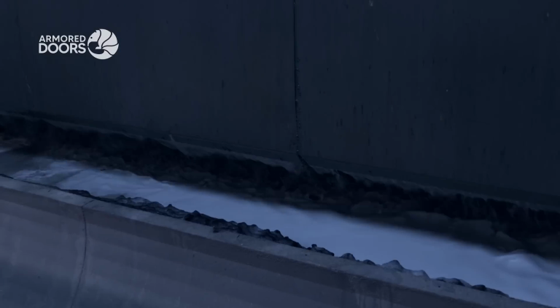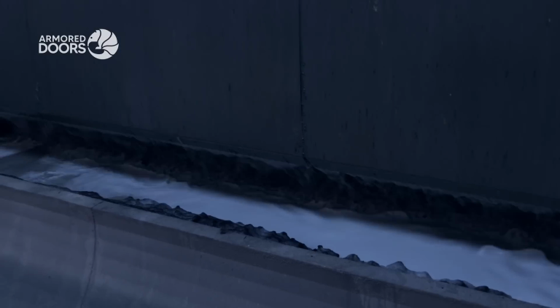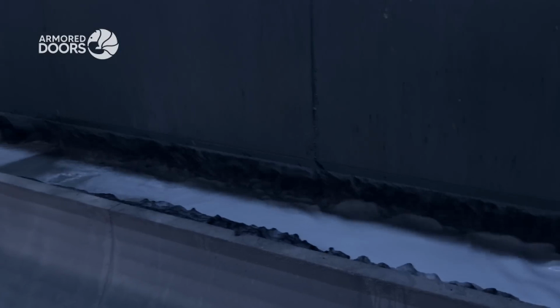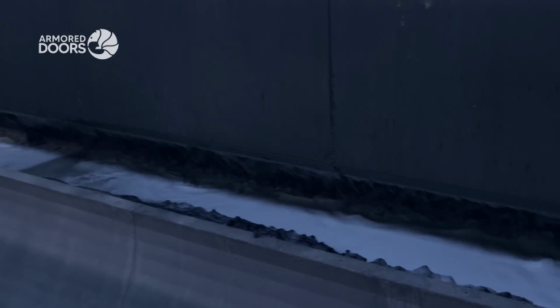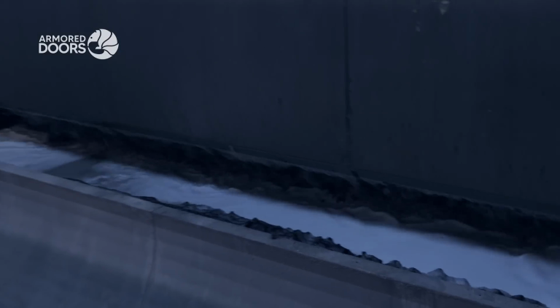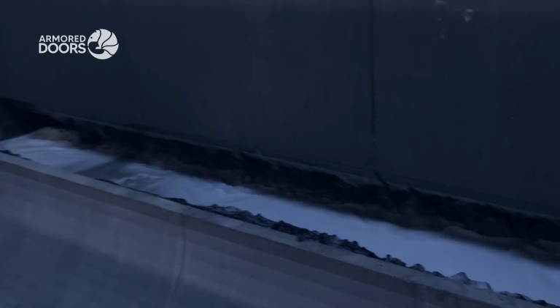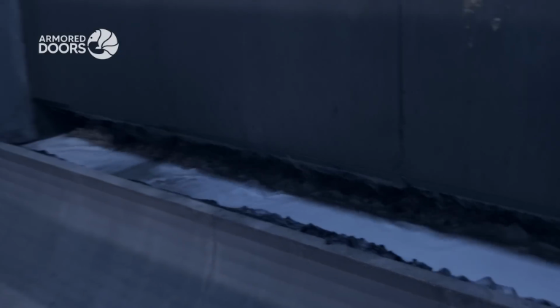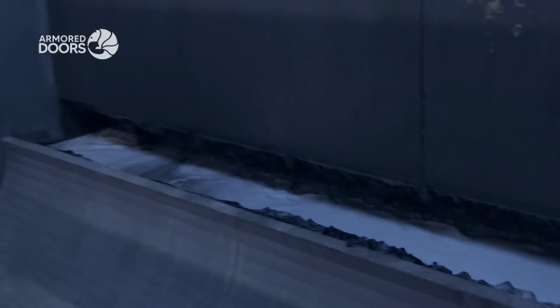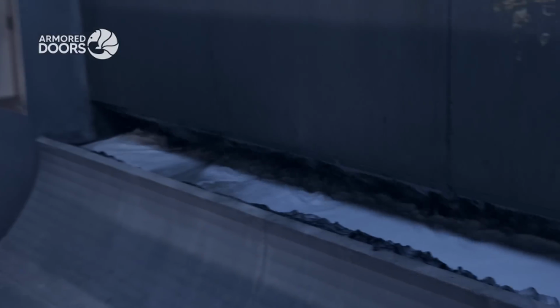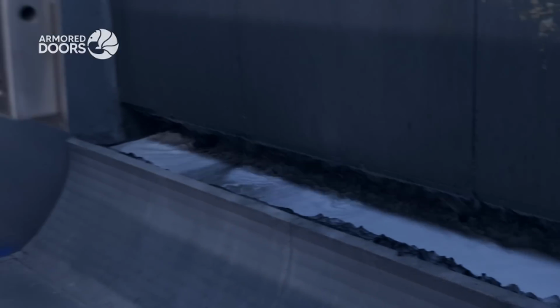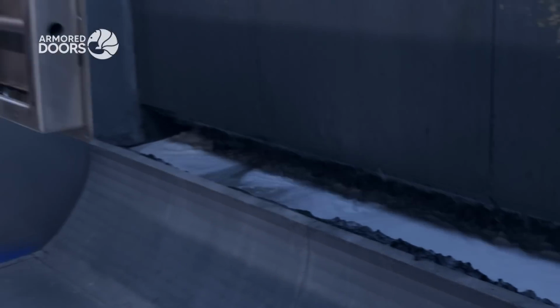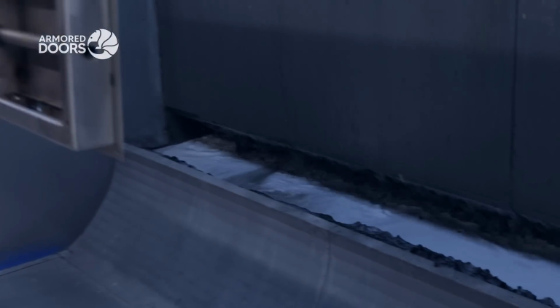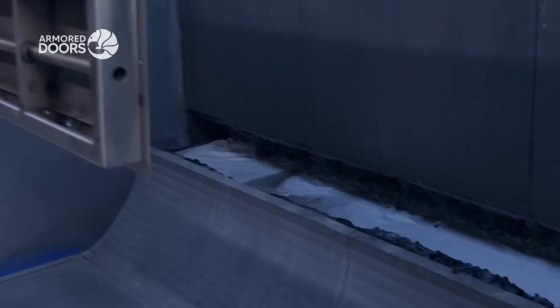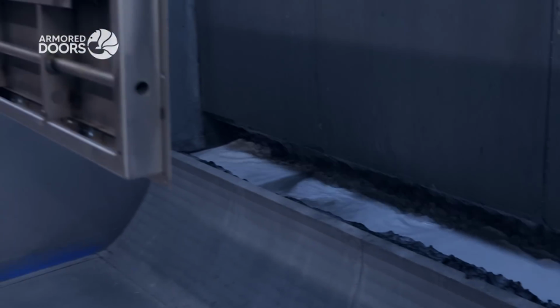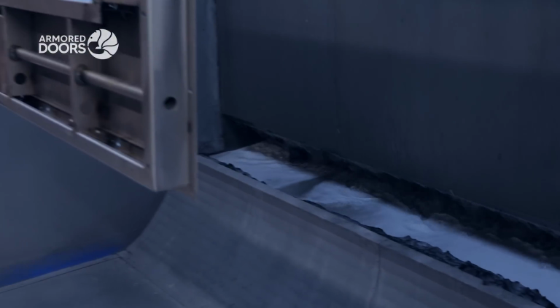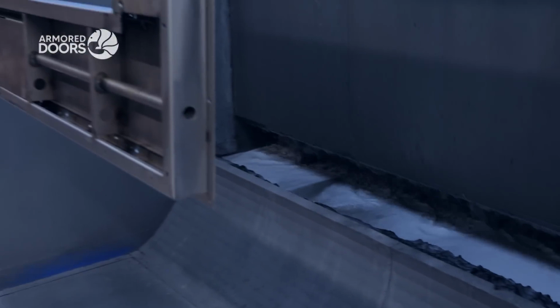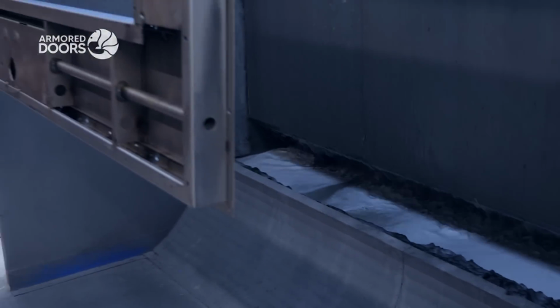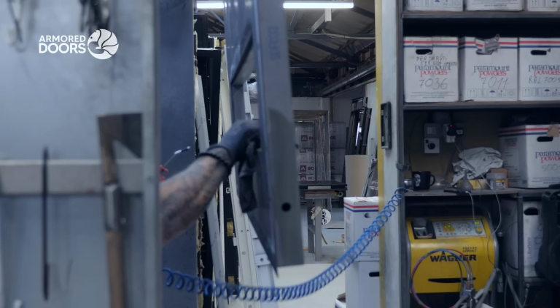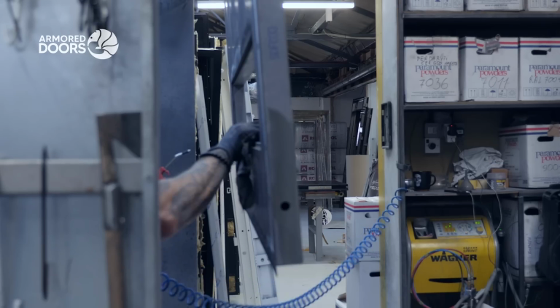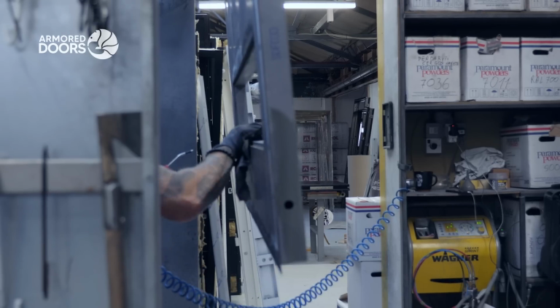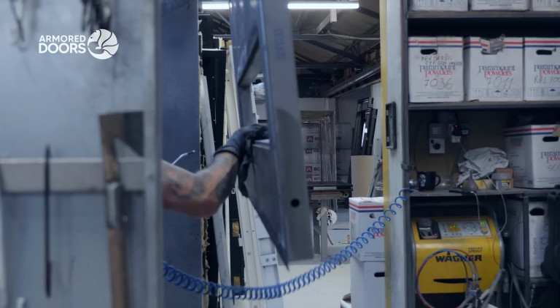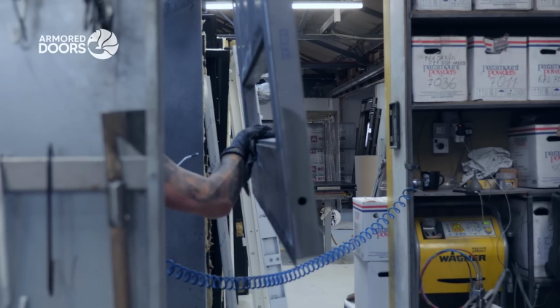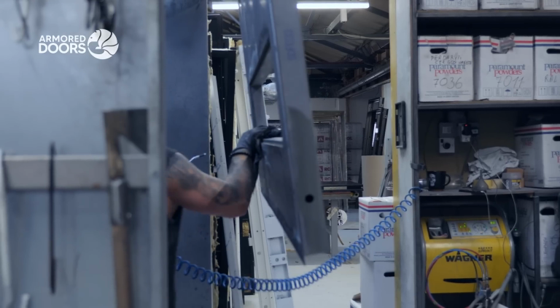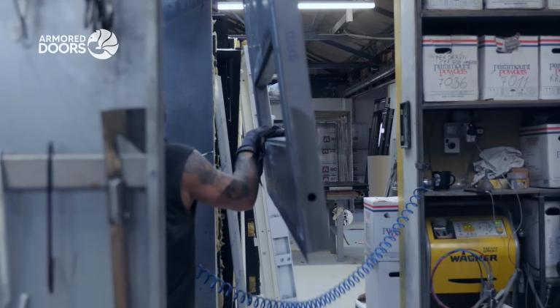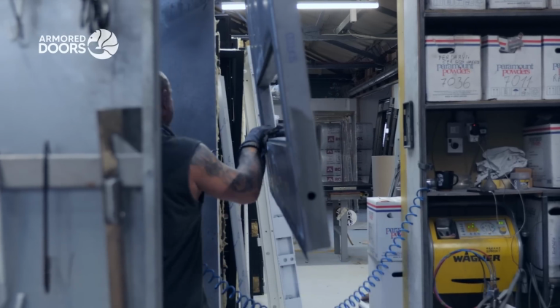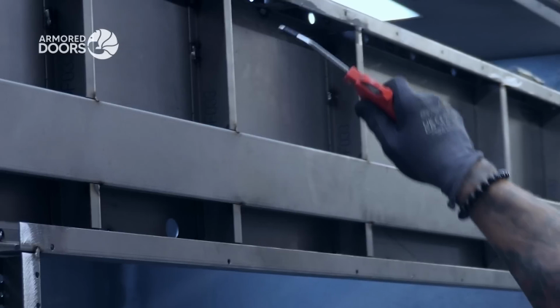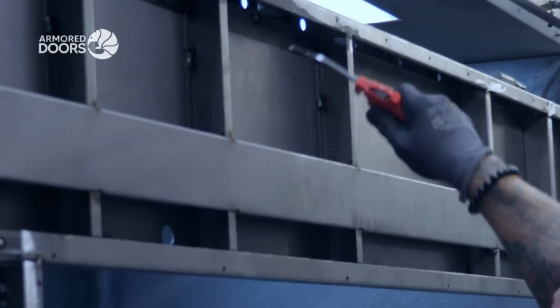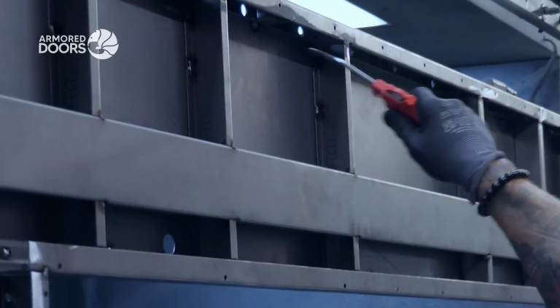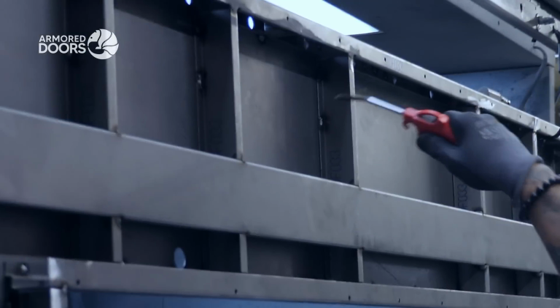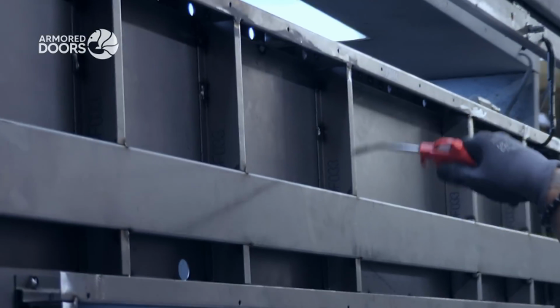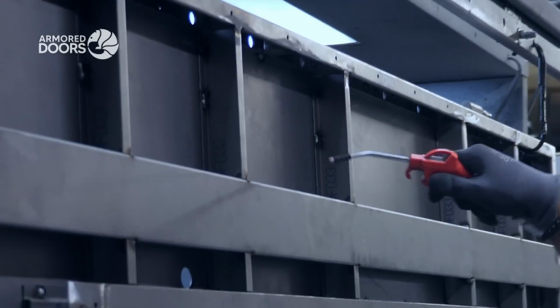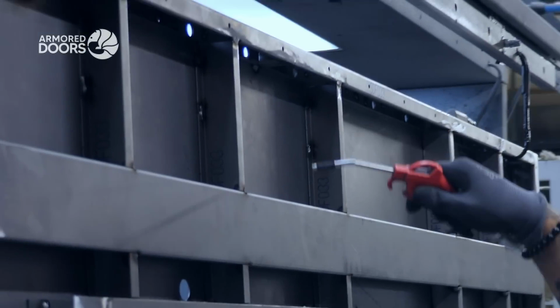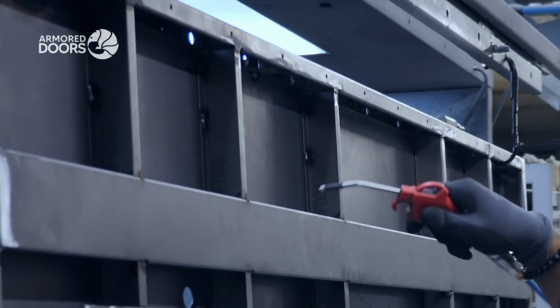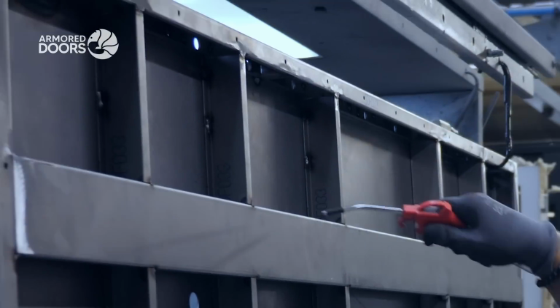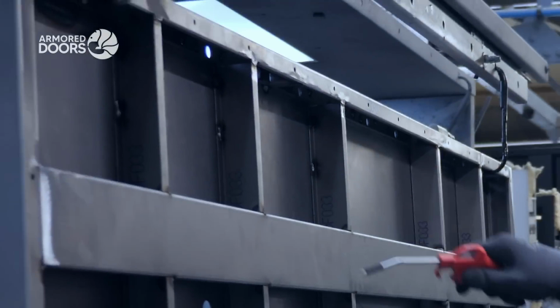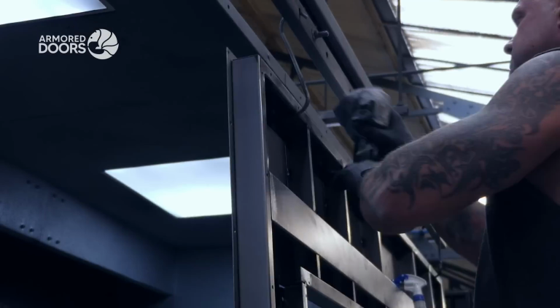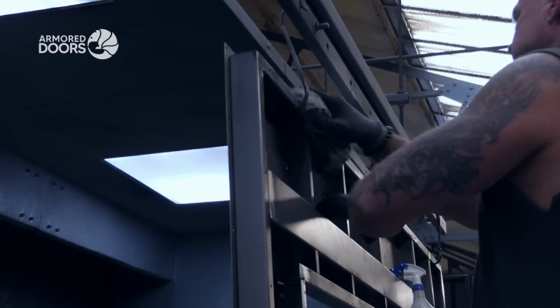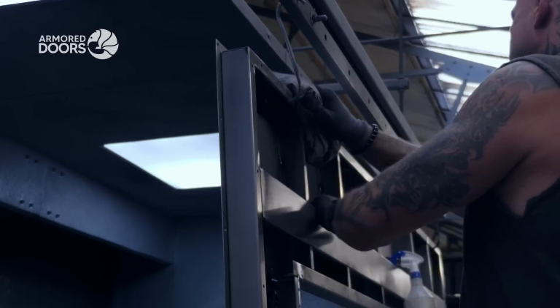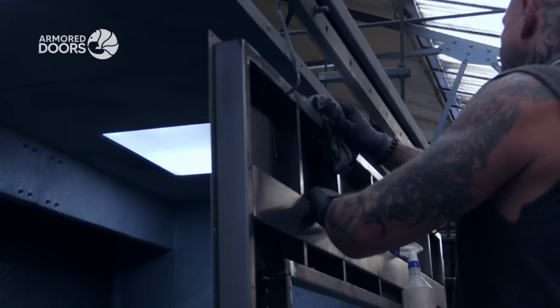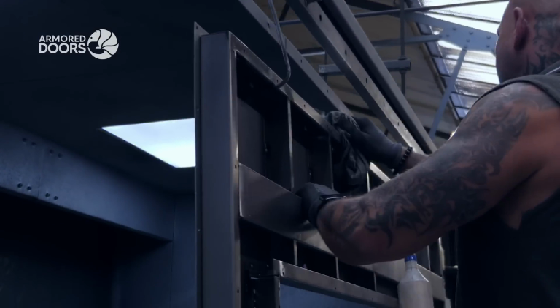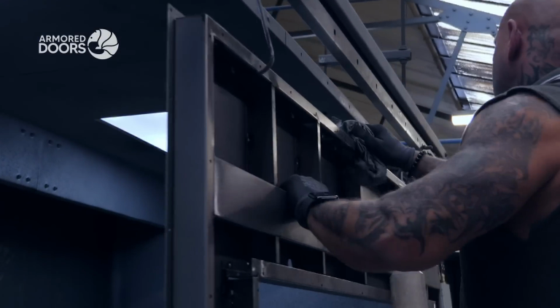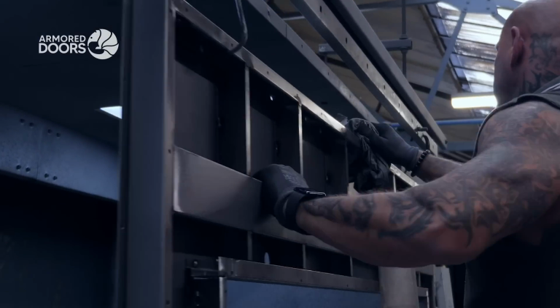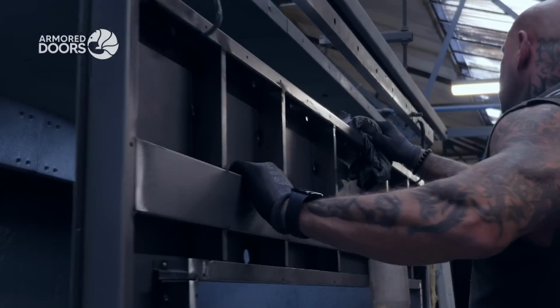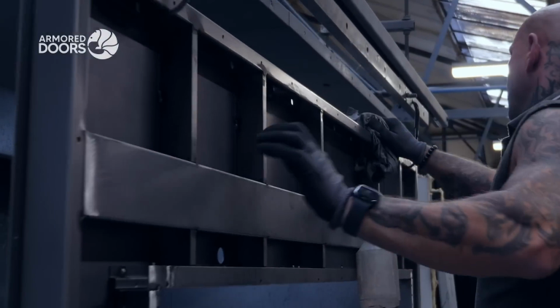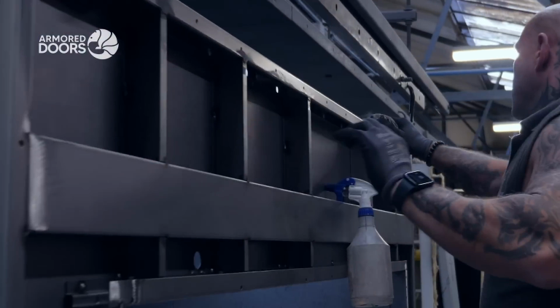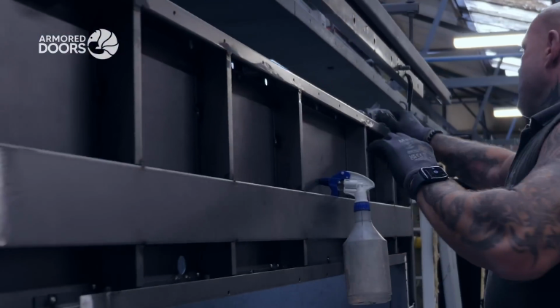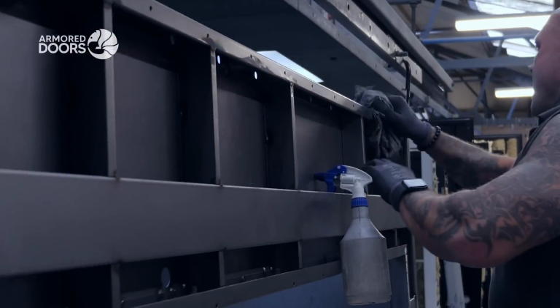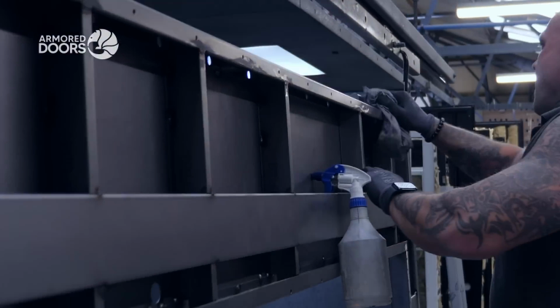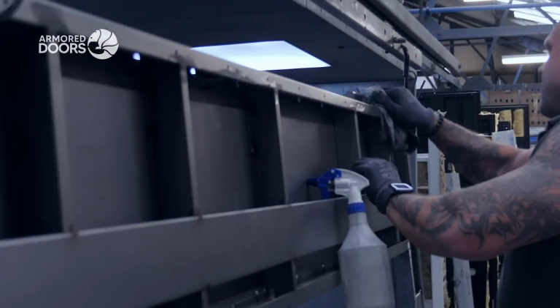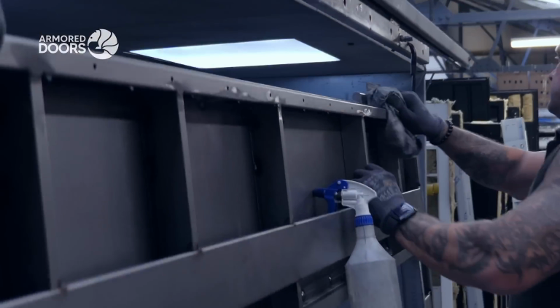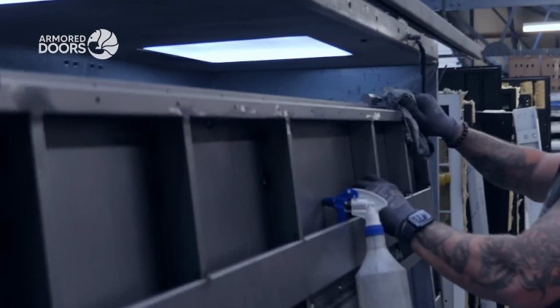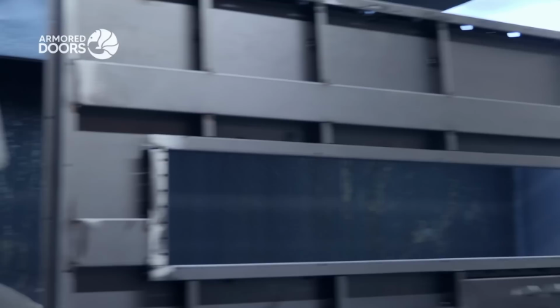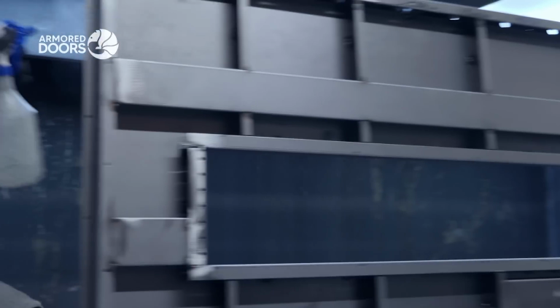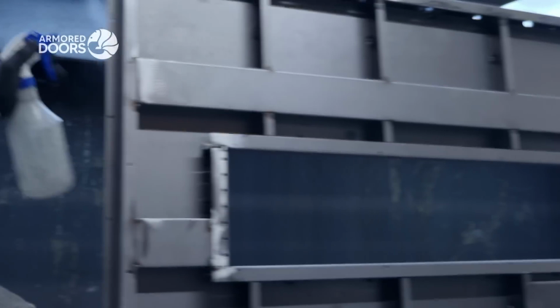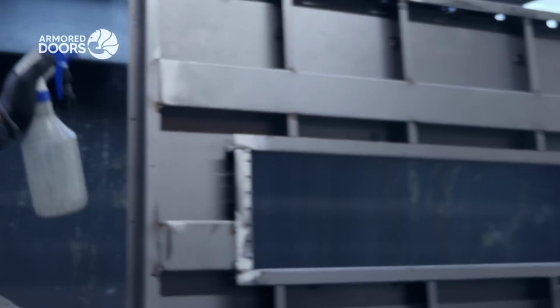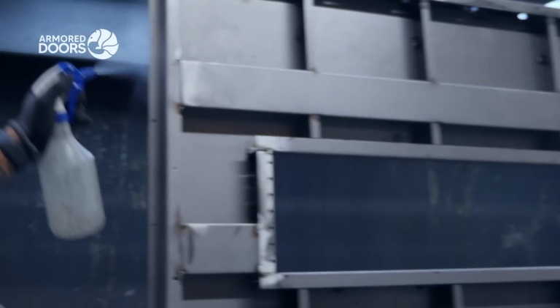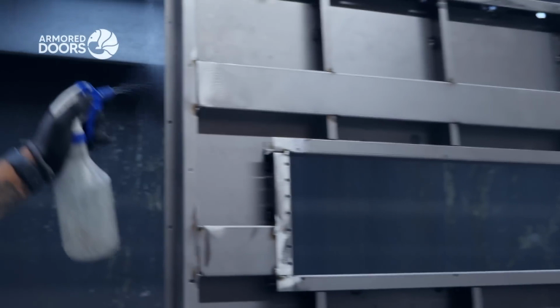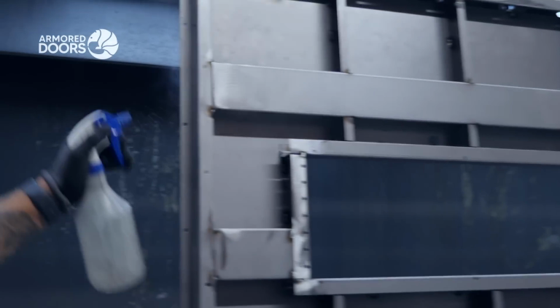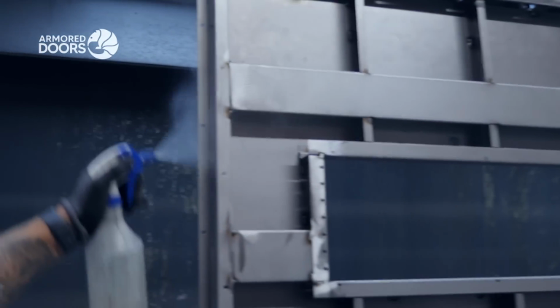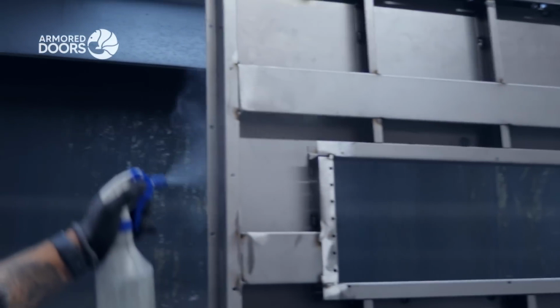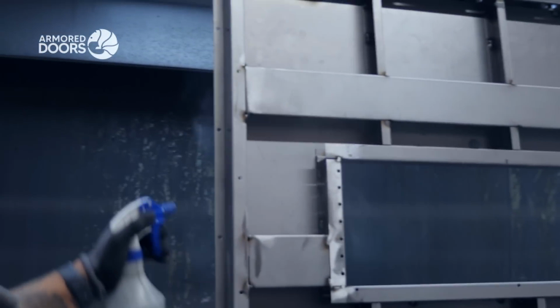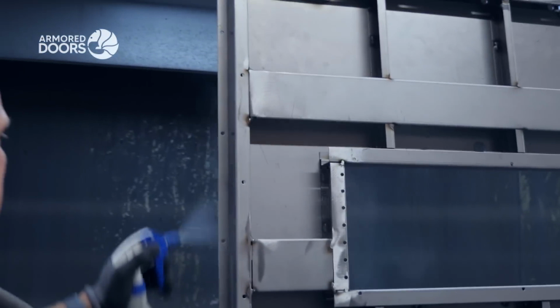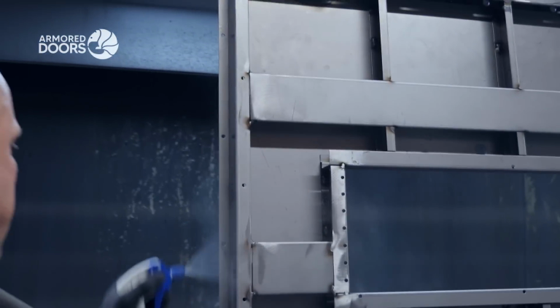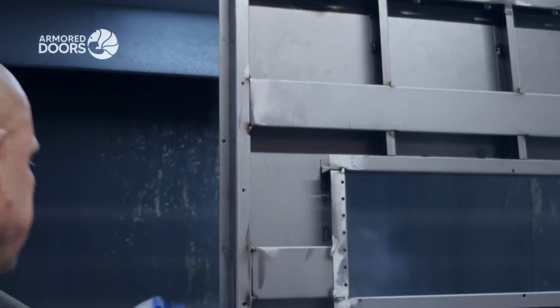Next, the steel doors are thoroughly cleaned for surface purity, and then powder-coated to resist rust, scratches, and wear.